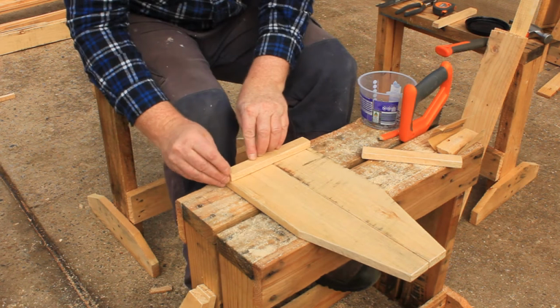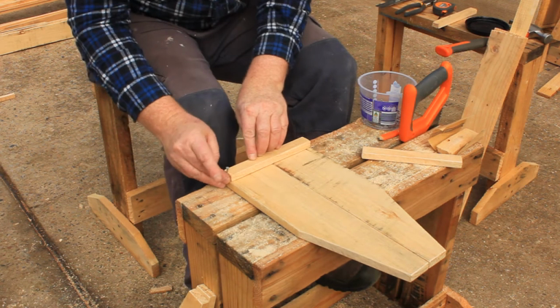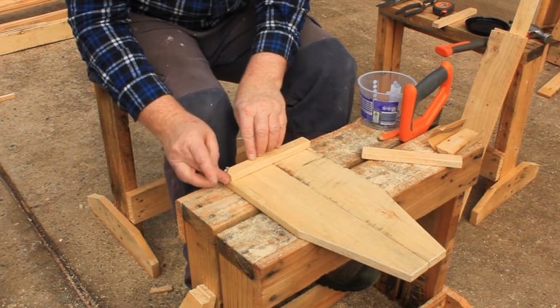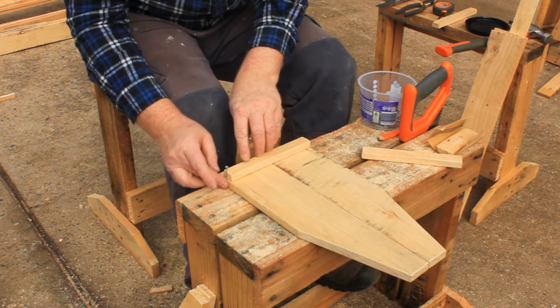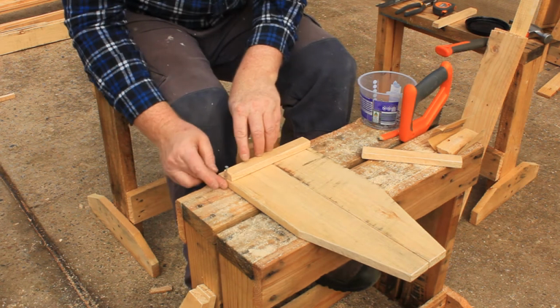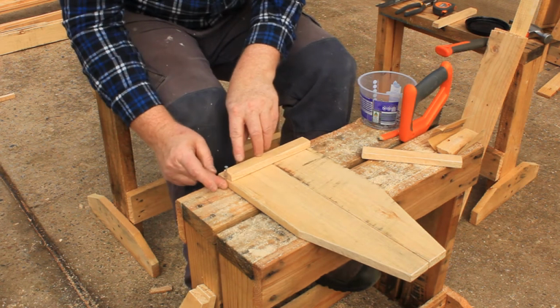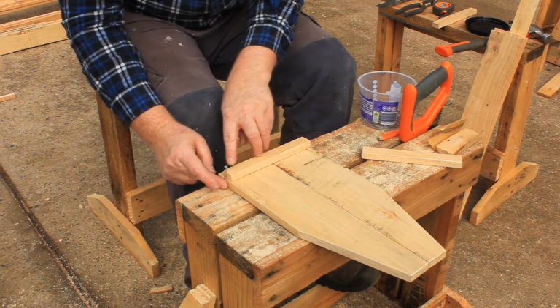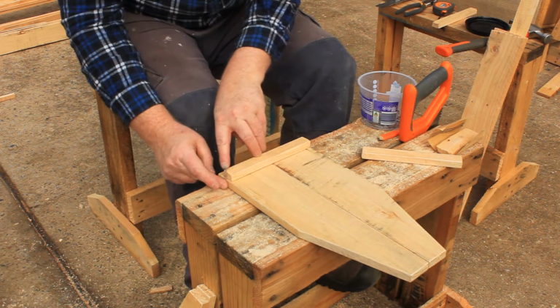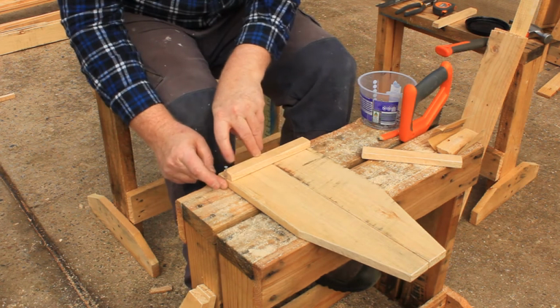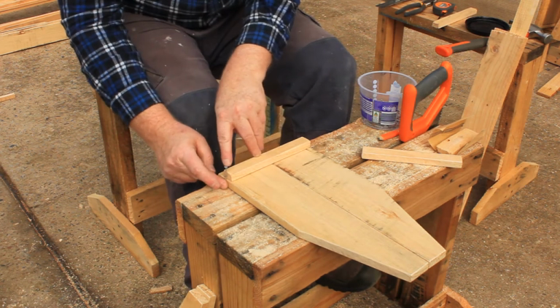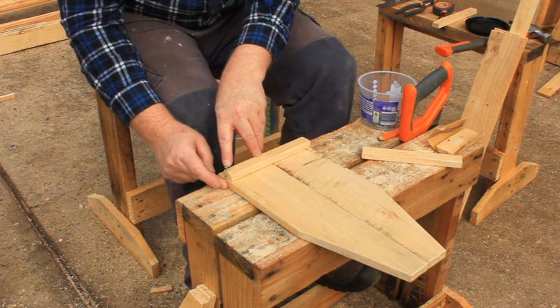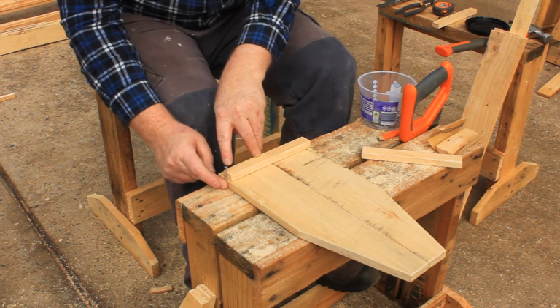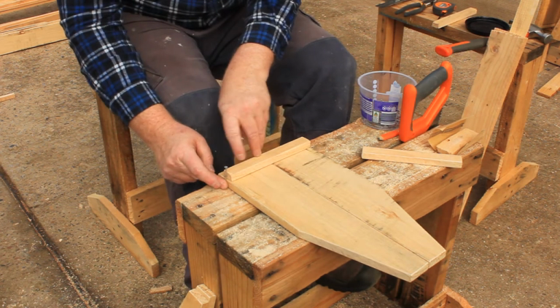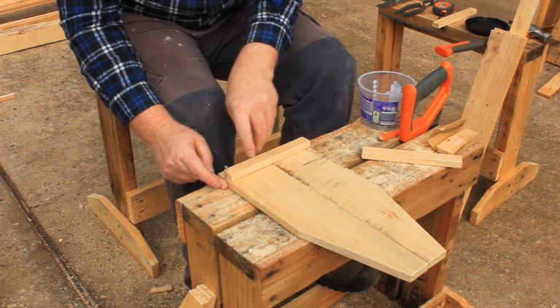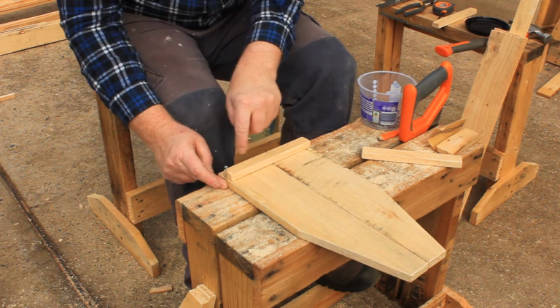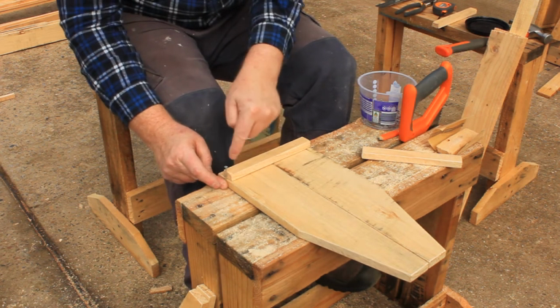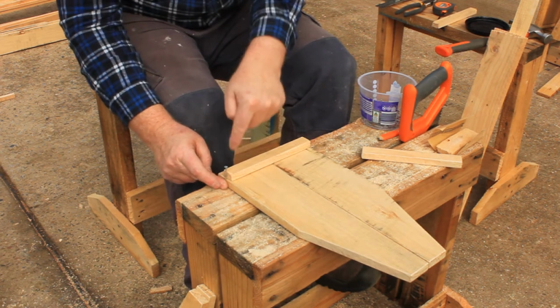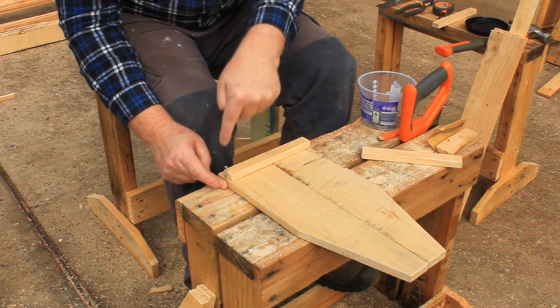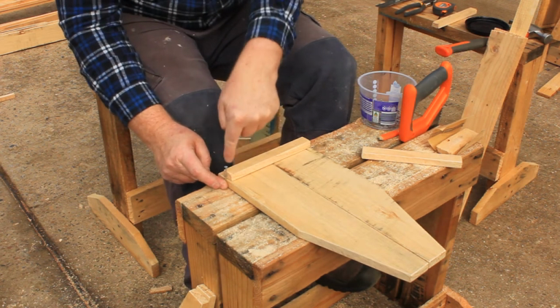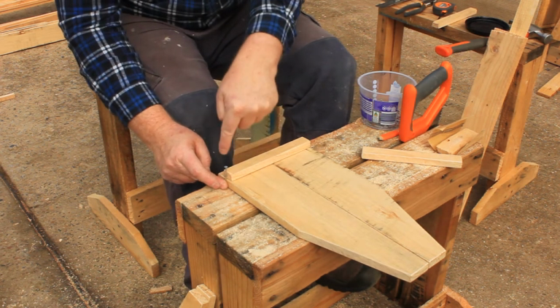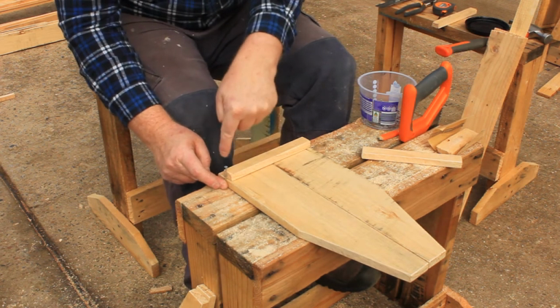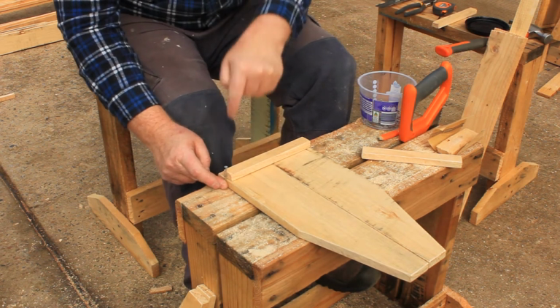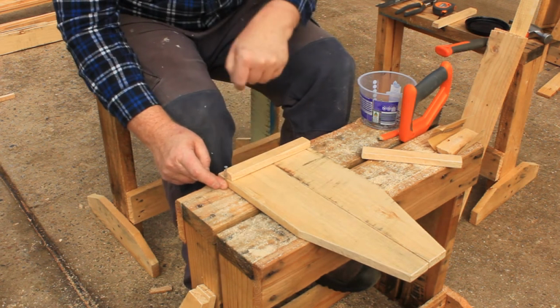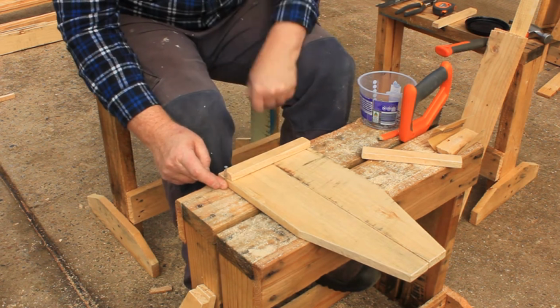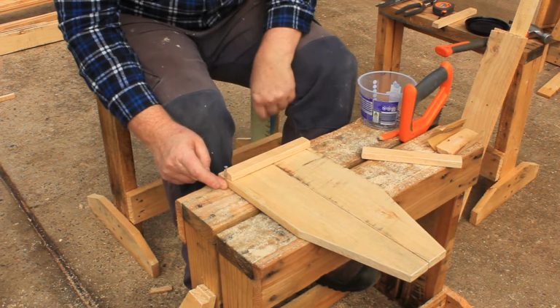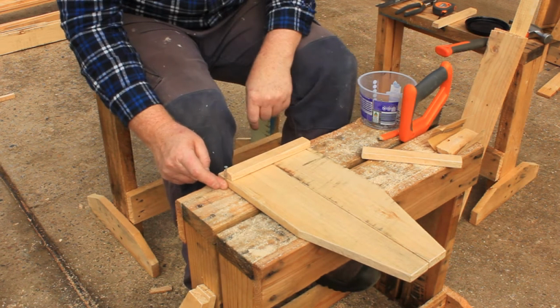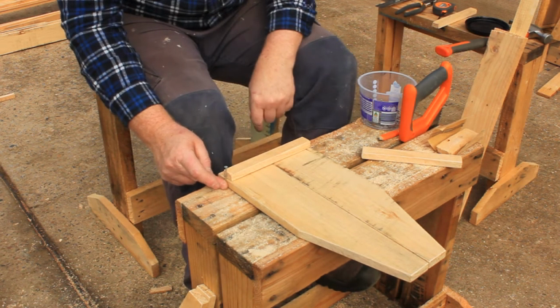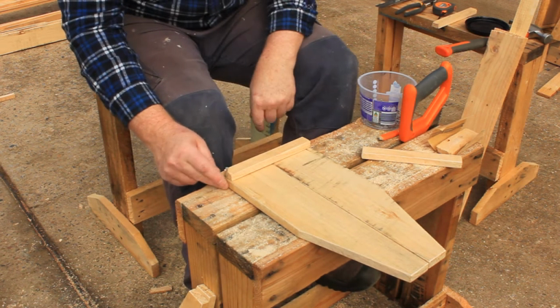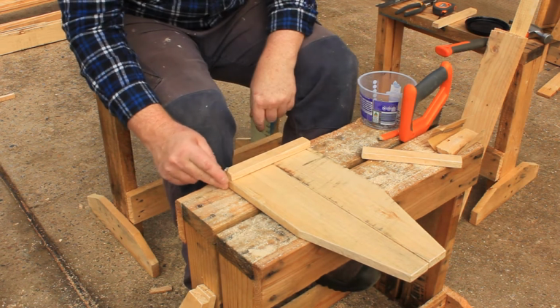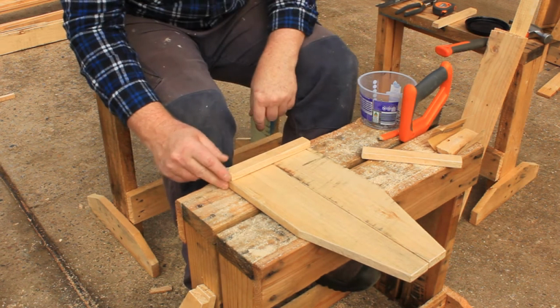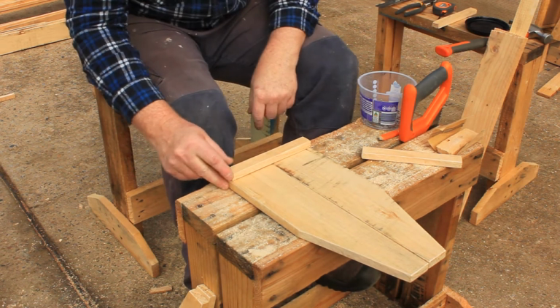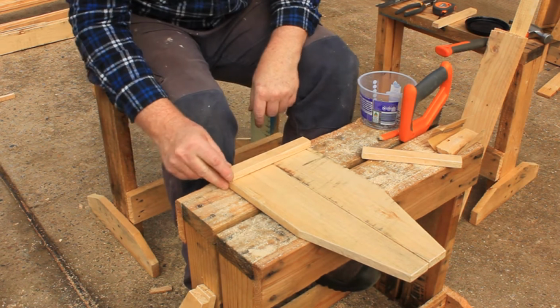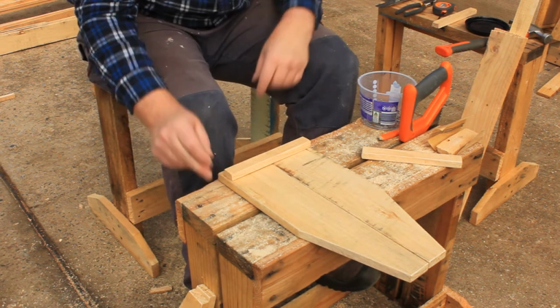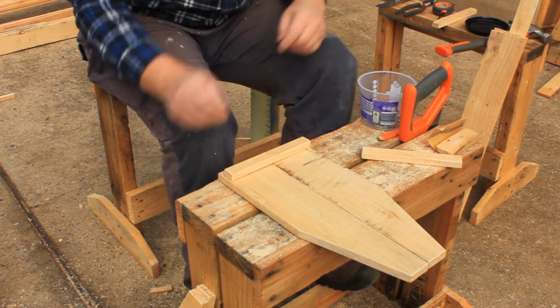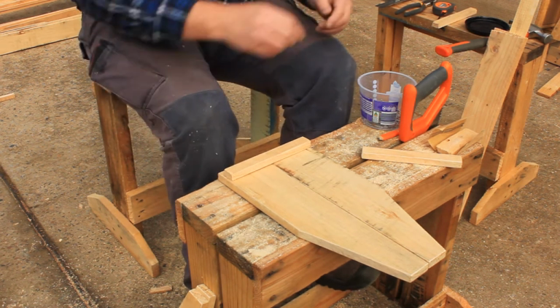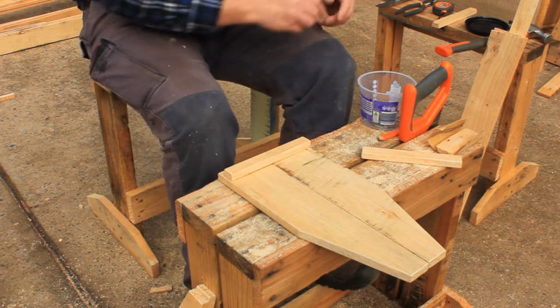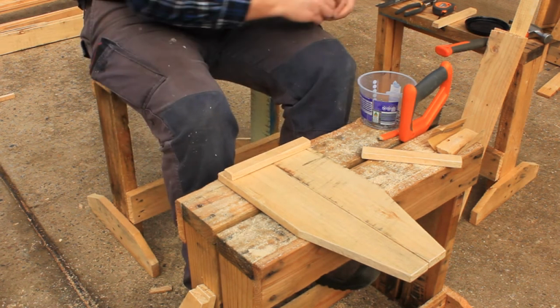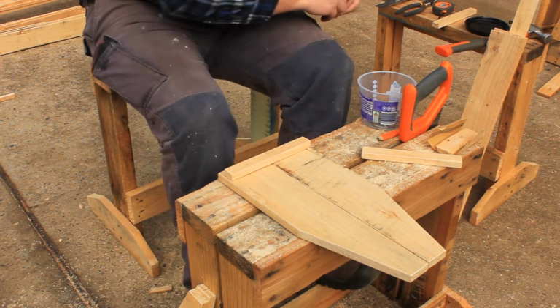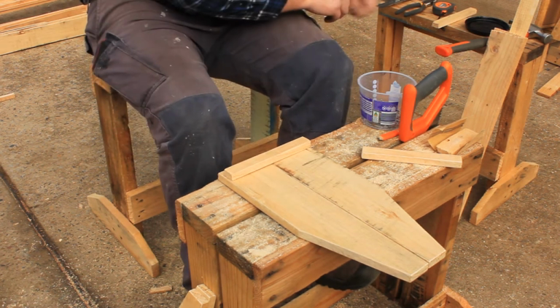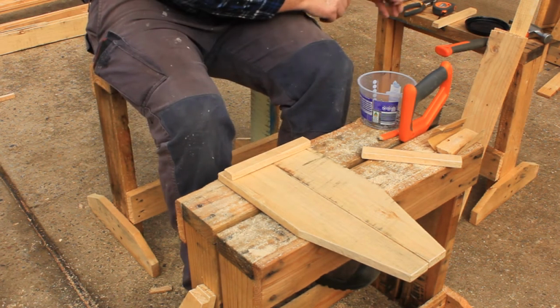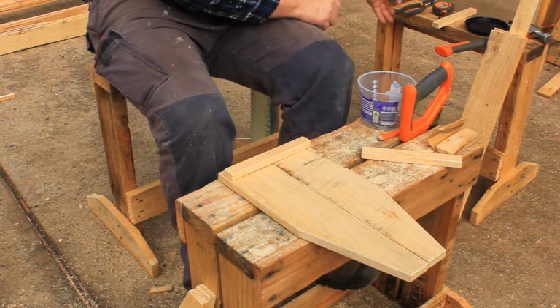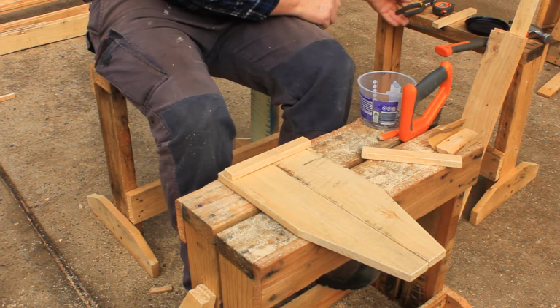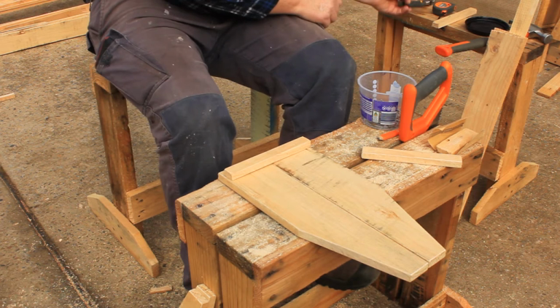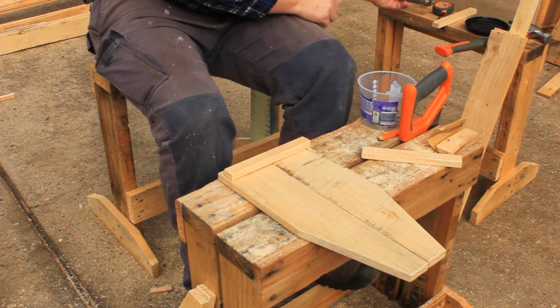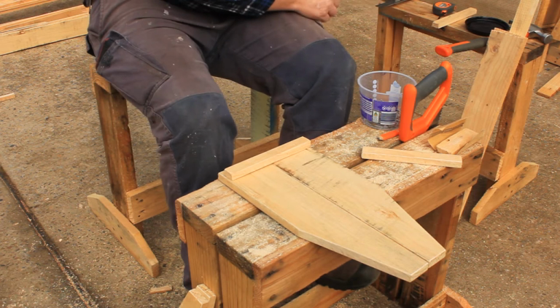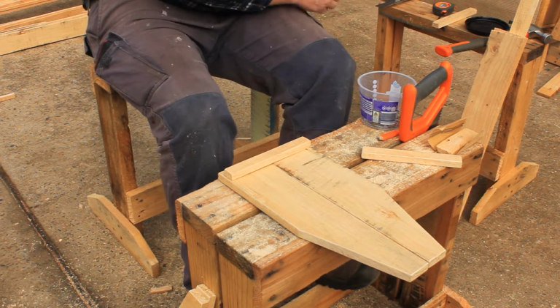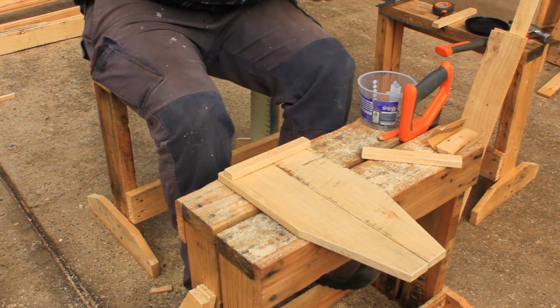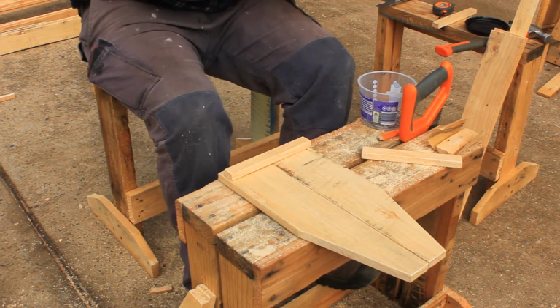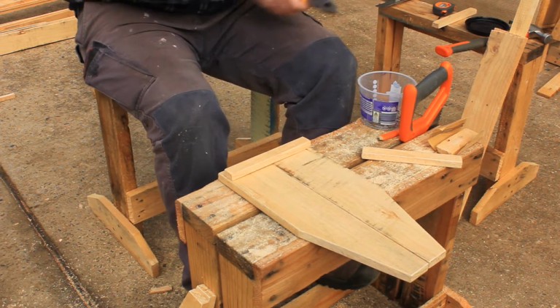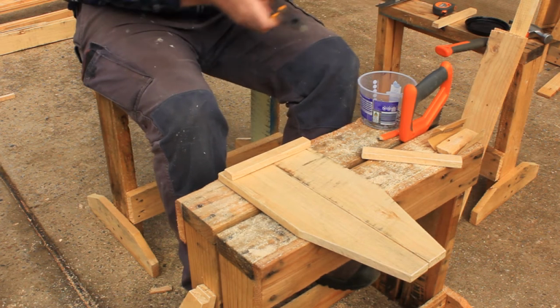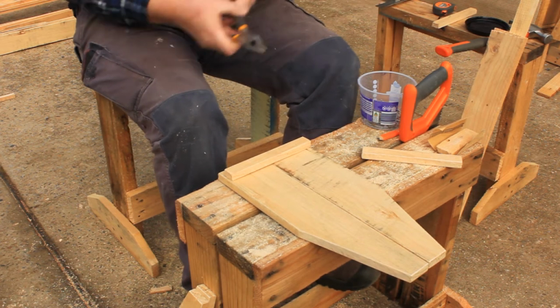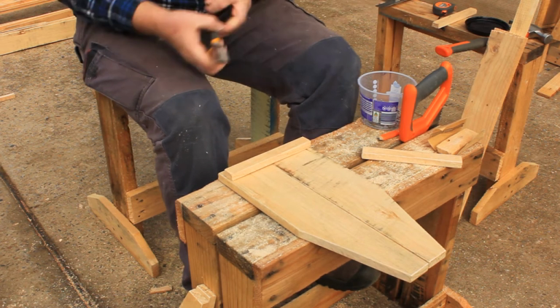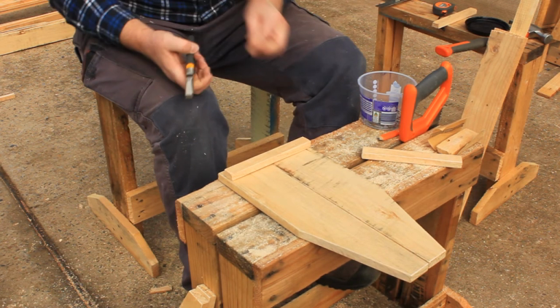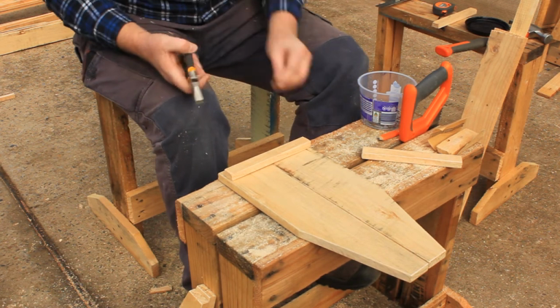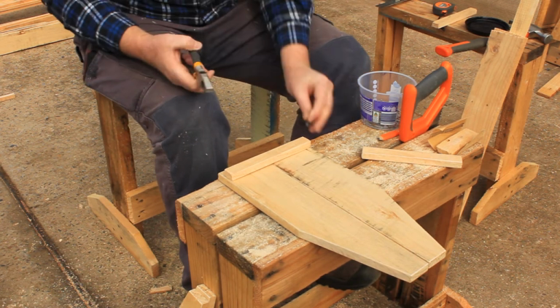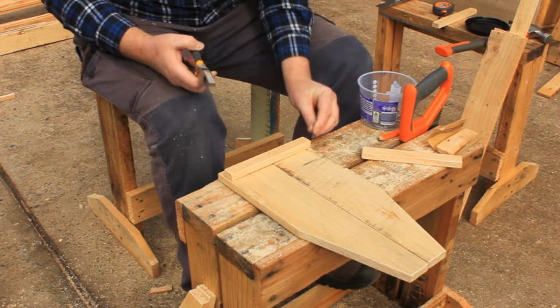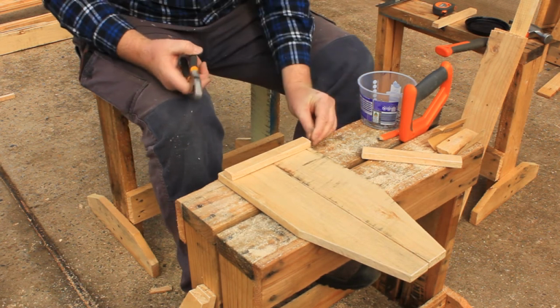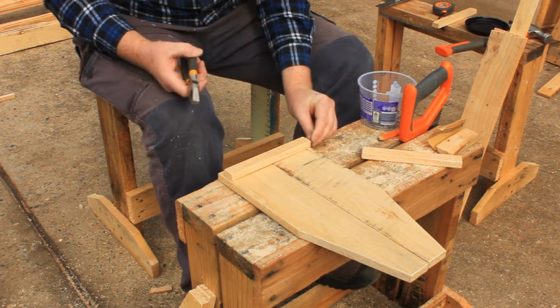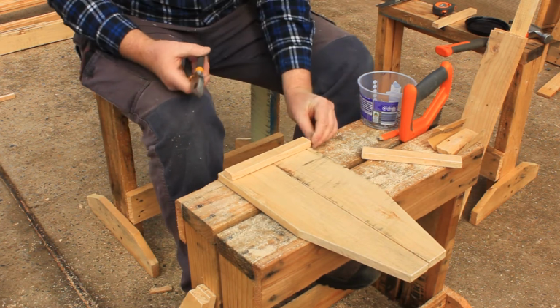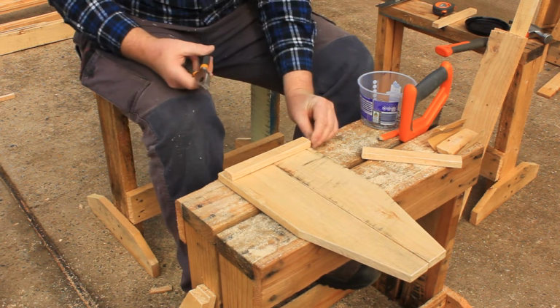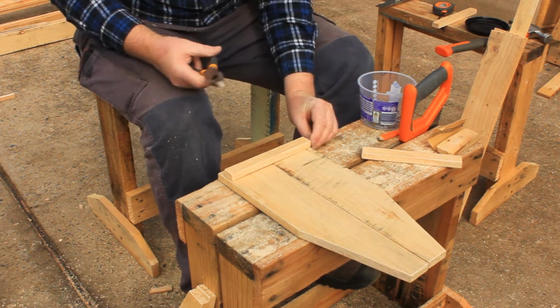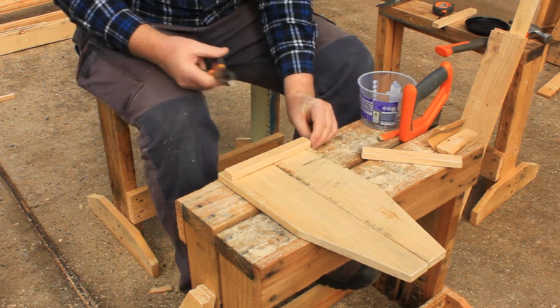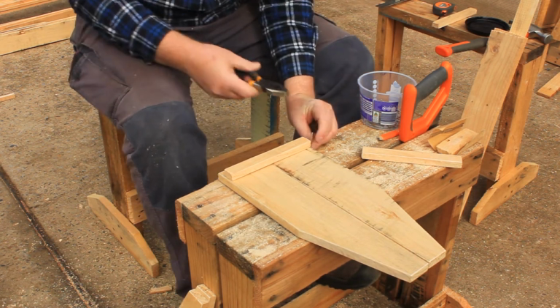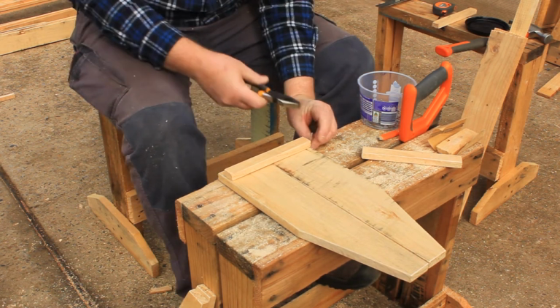Our nails are too long for this joint, so we have to shorten twelve of them. Just snip them to length with your pliers.